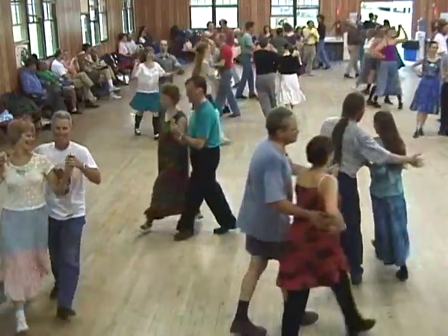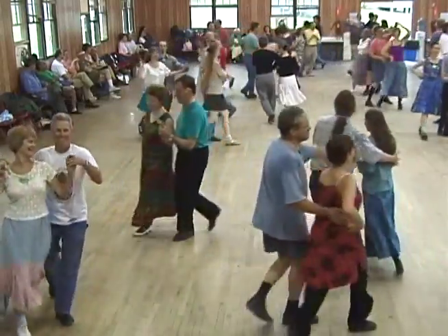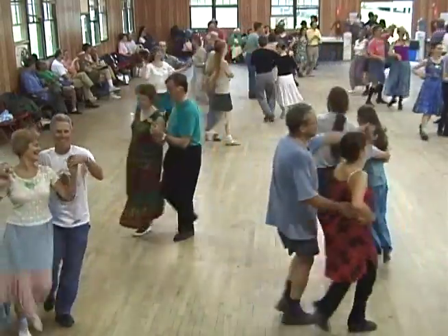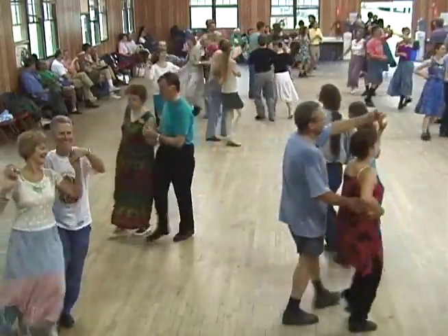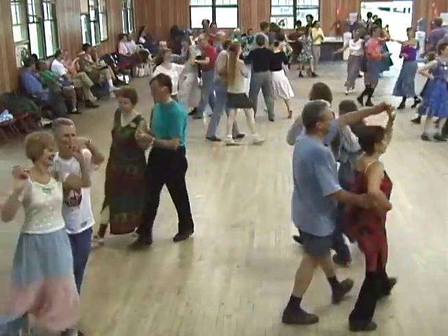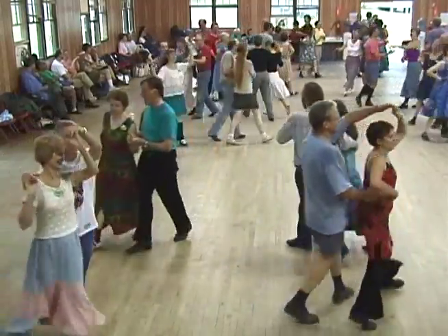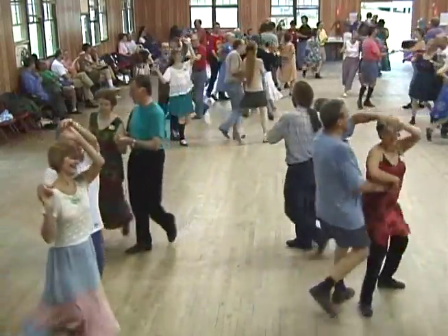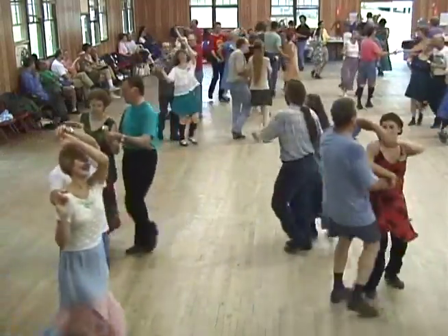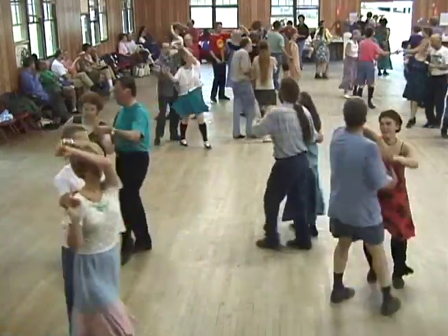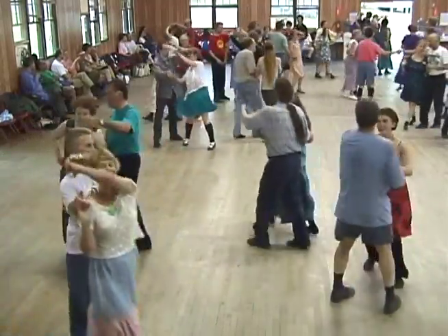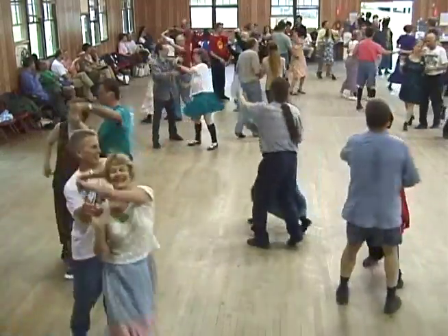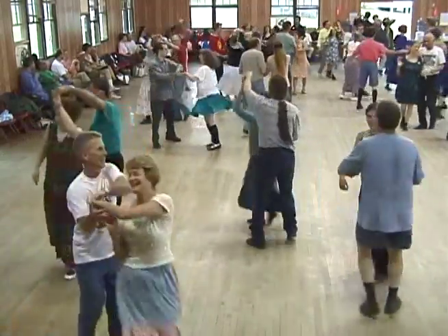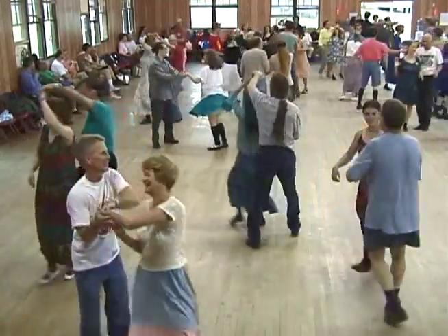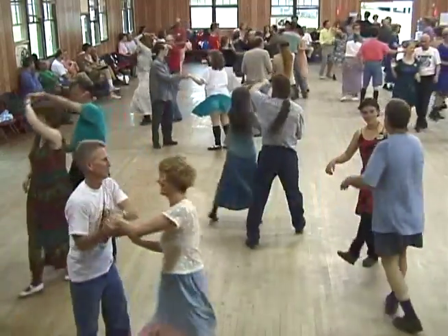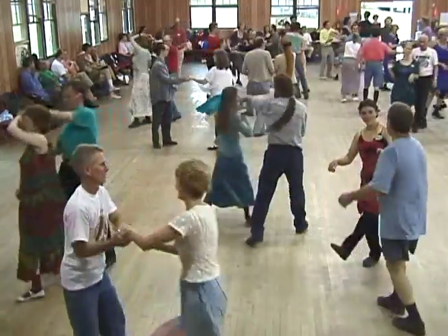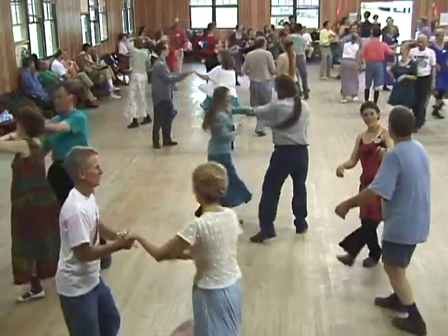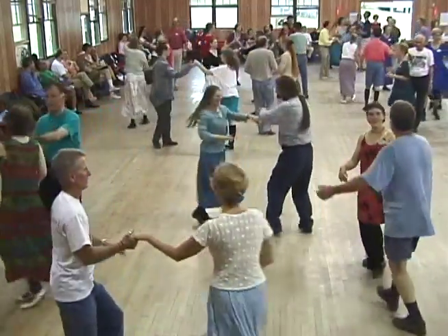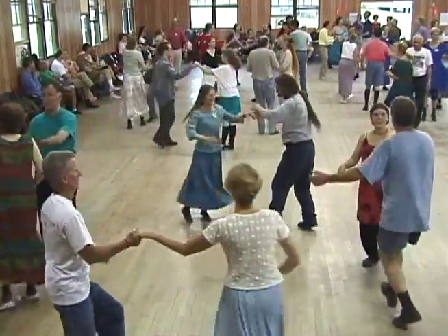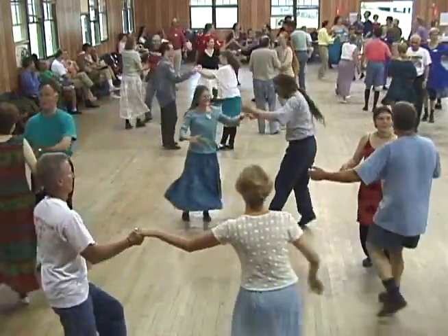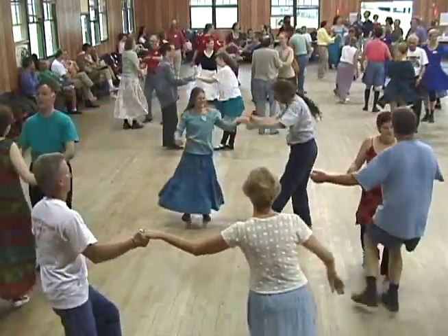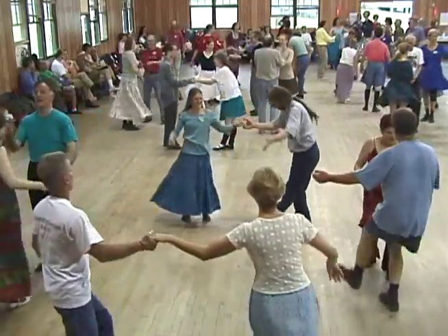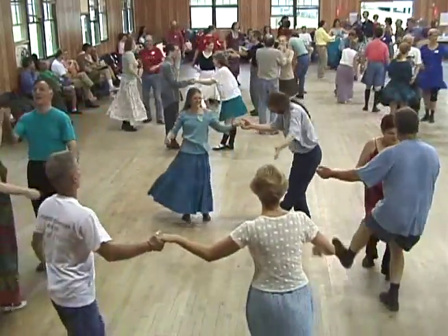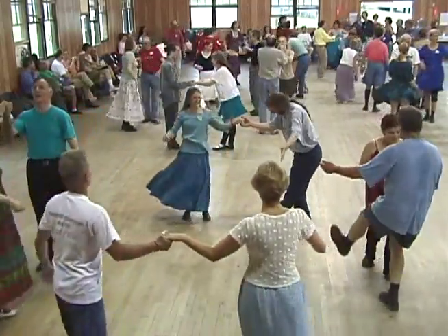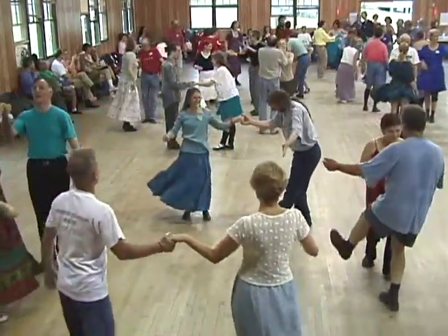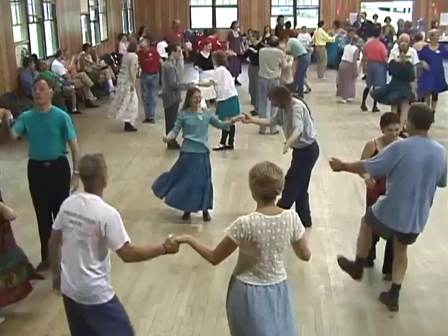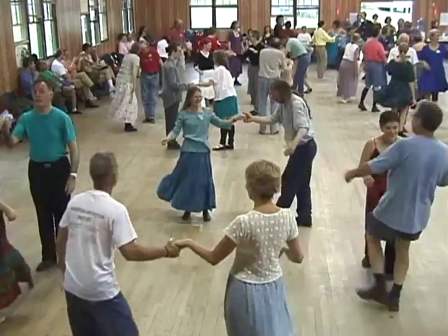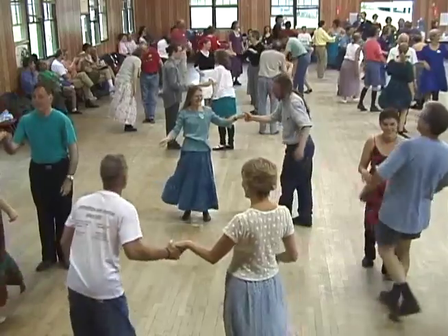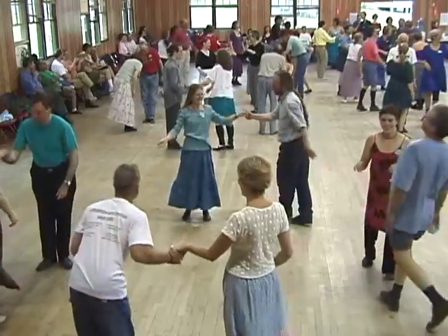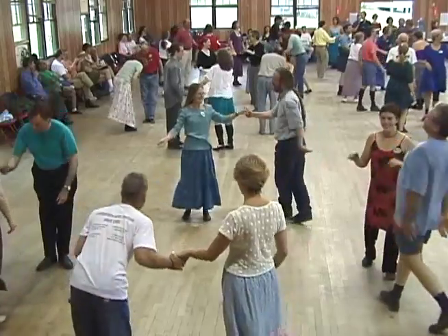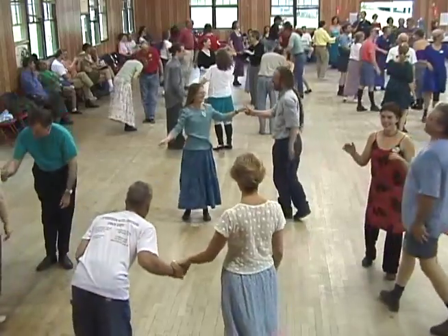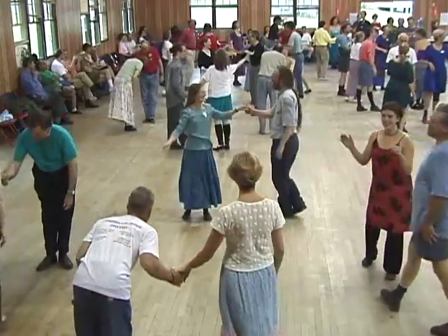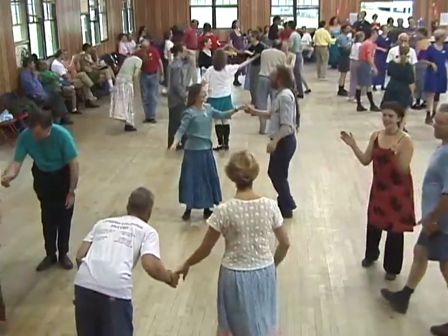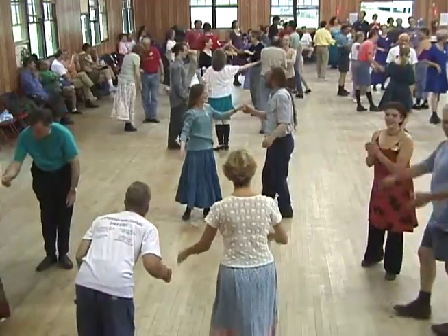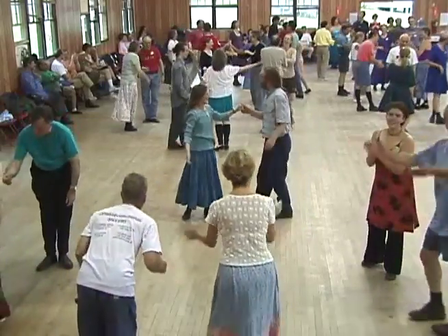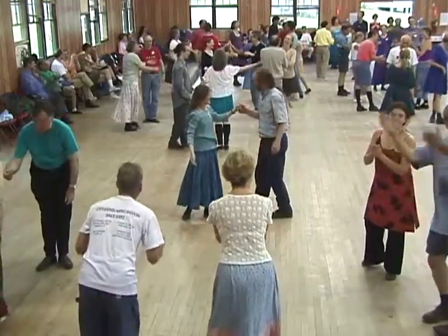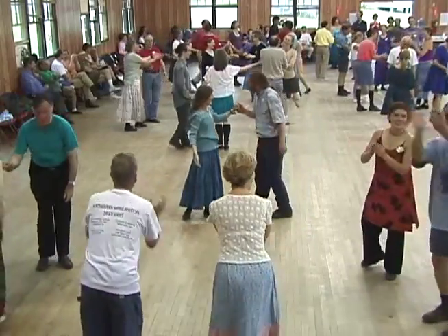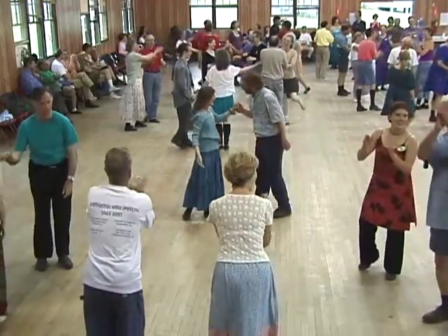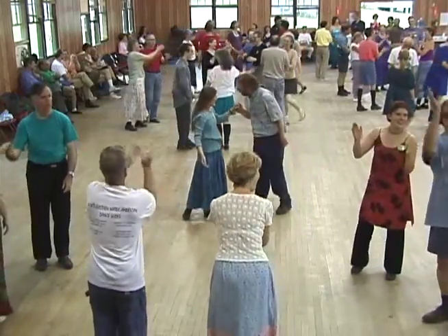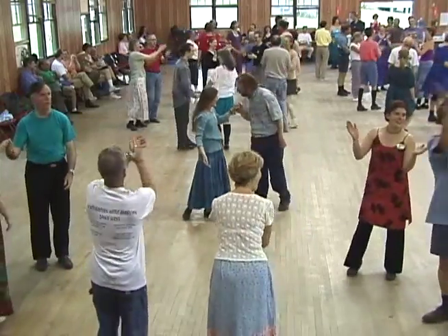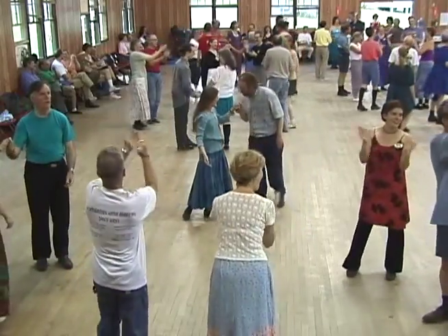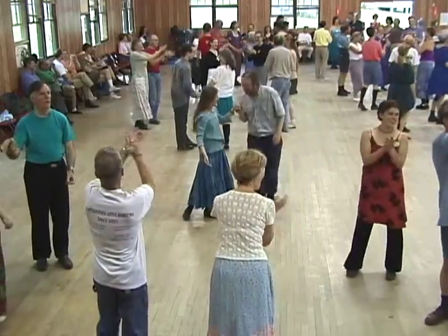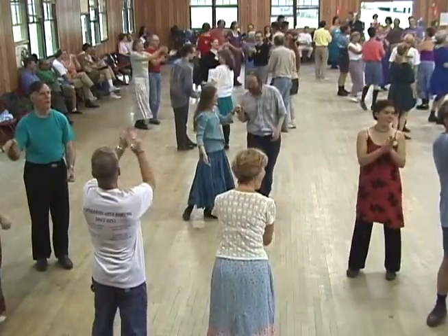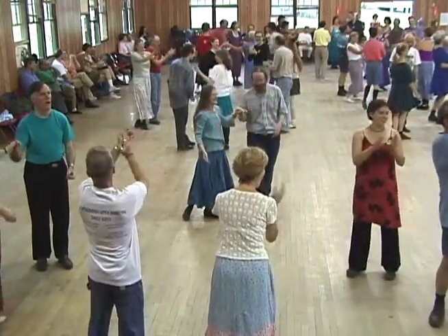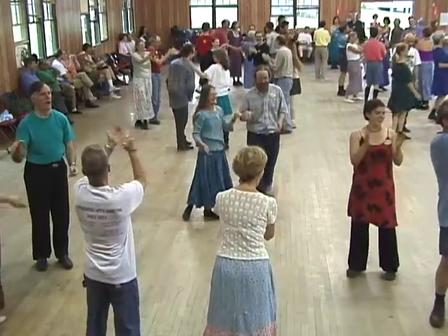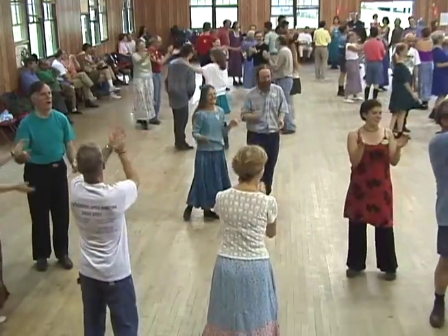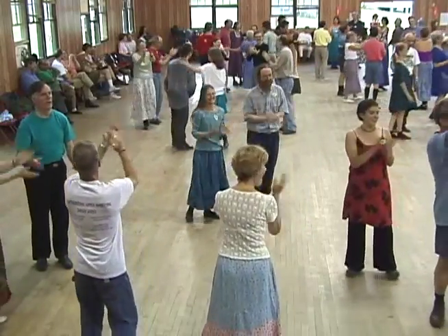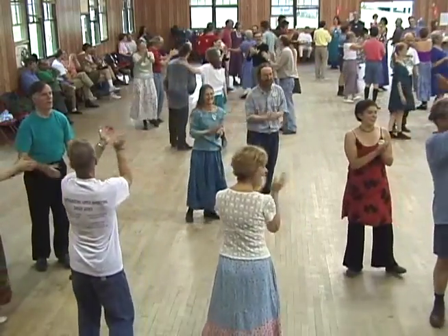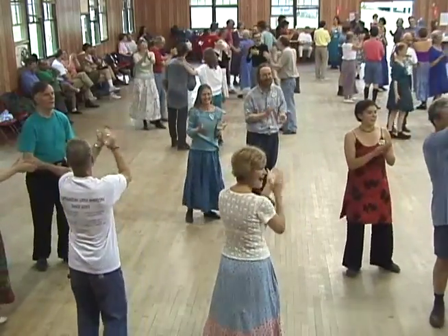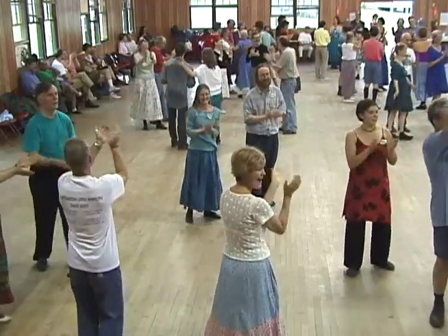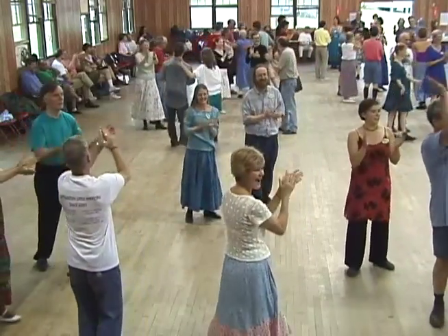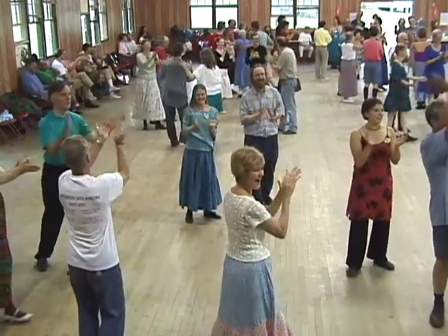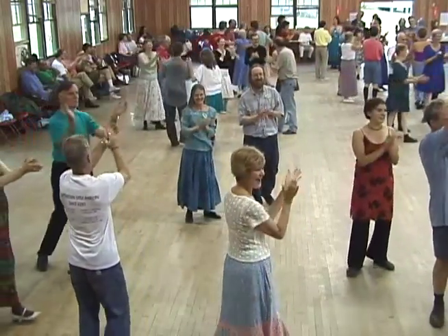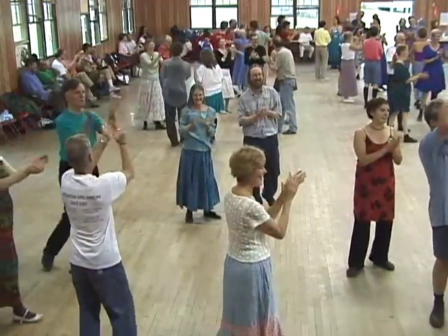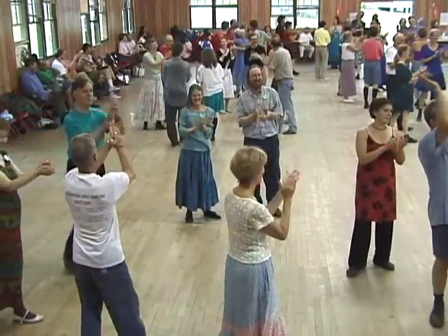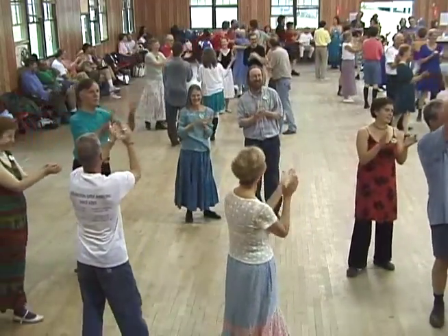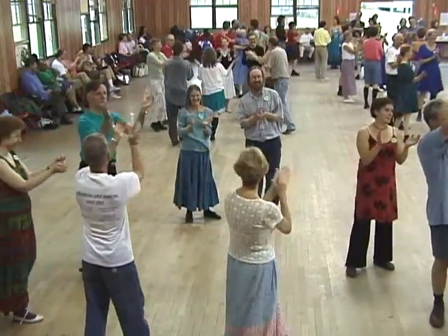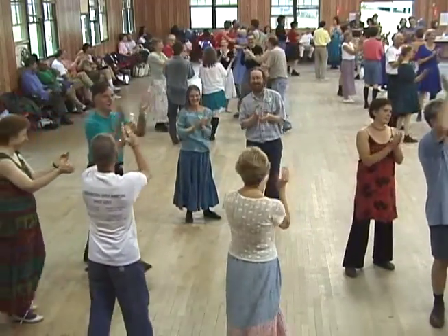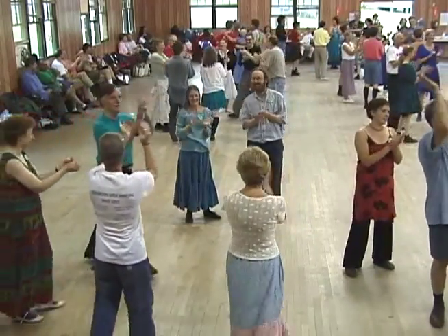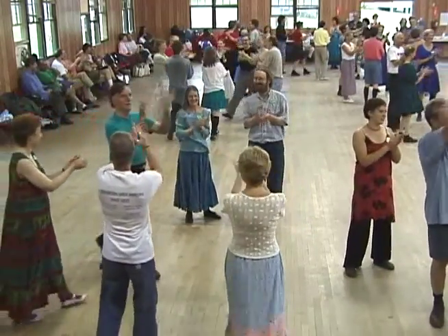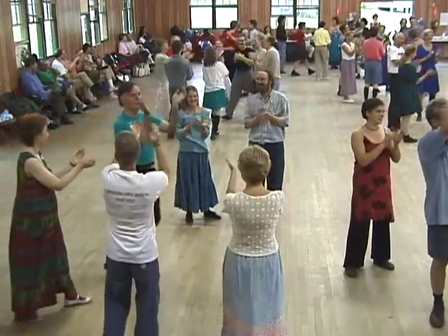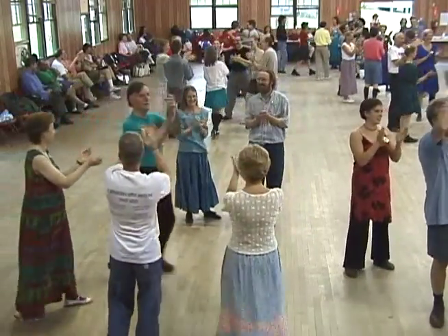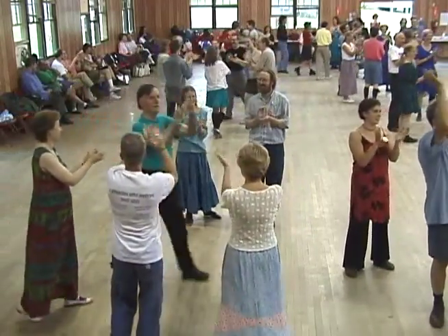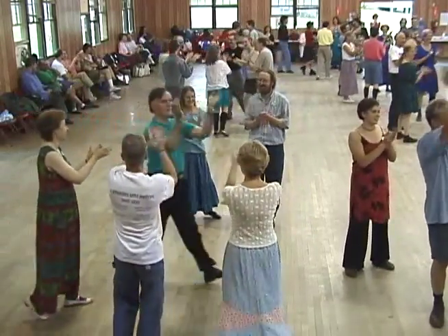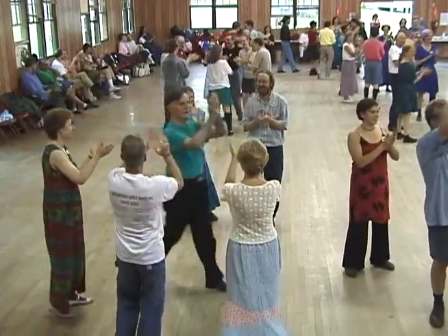And thank your square, right there. Oh, thank your squares — that was fabulous. Fabulous!